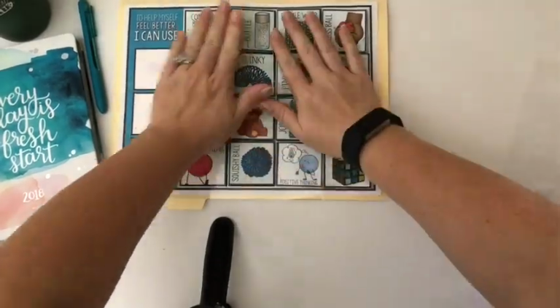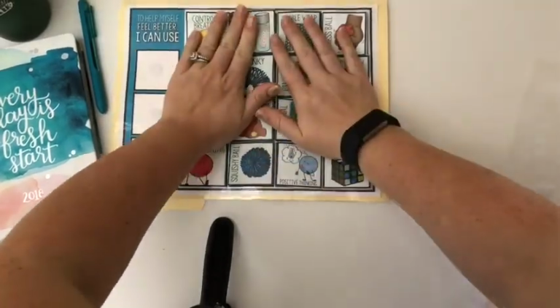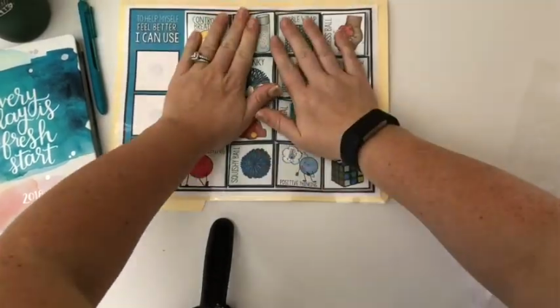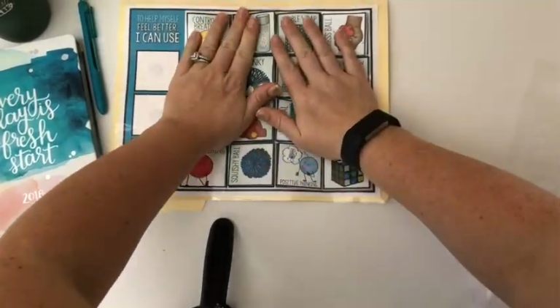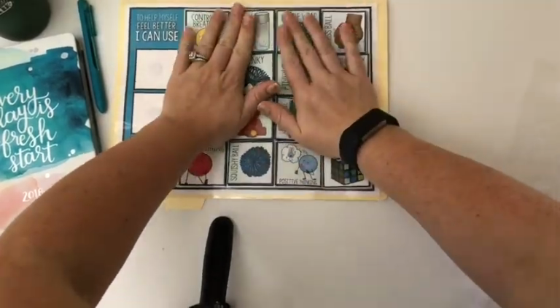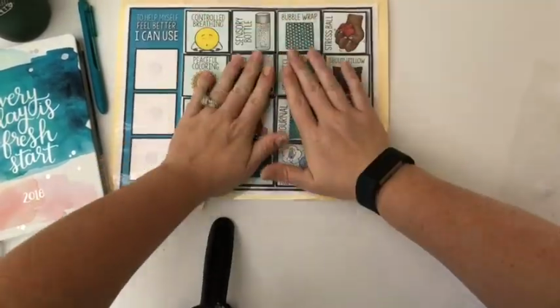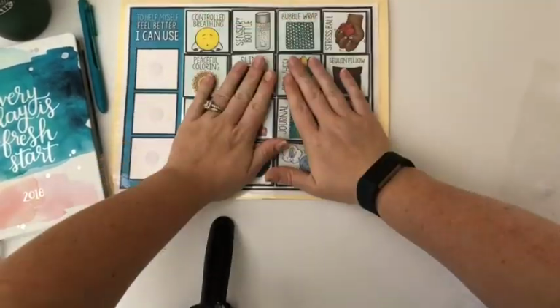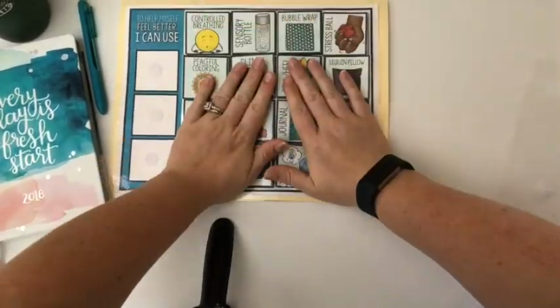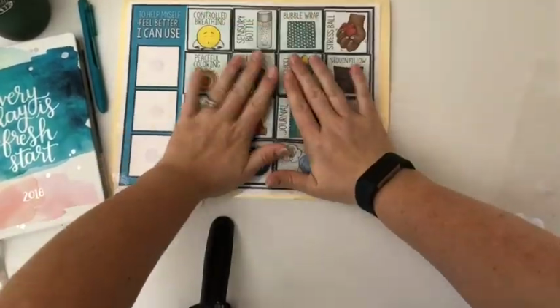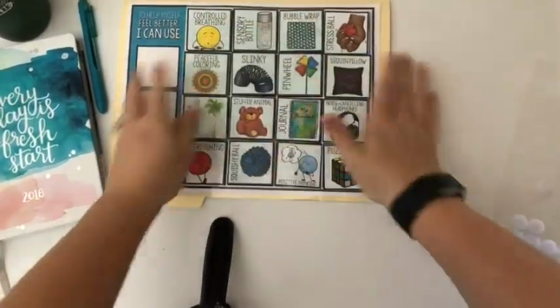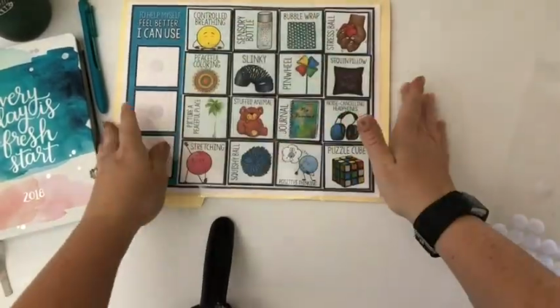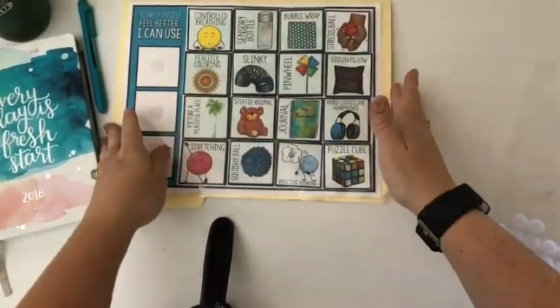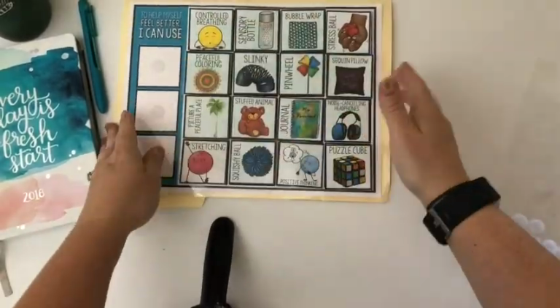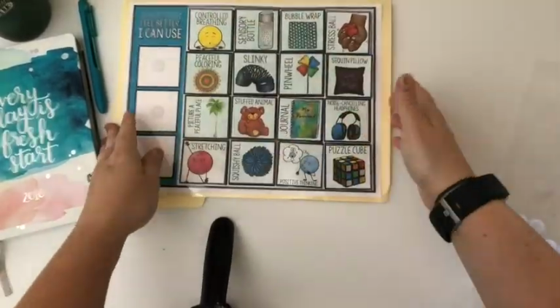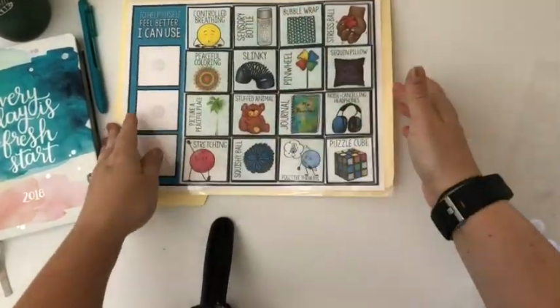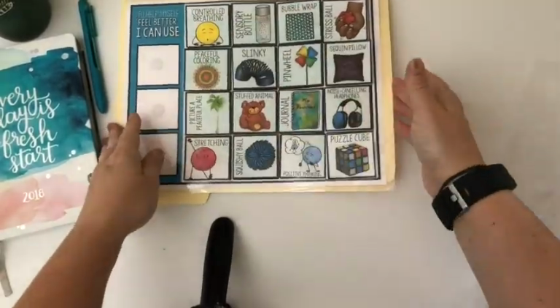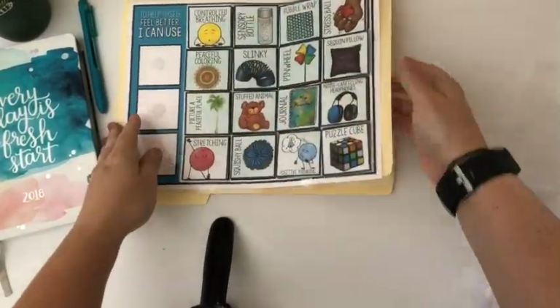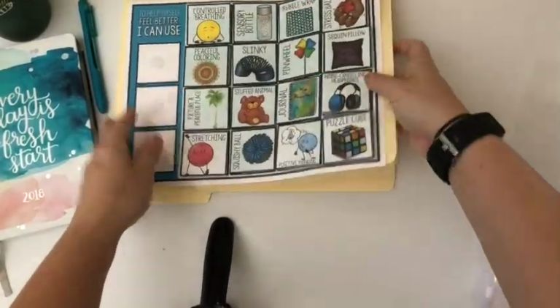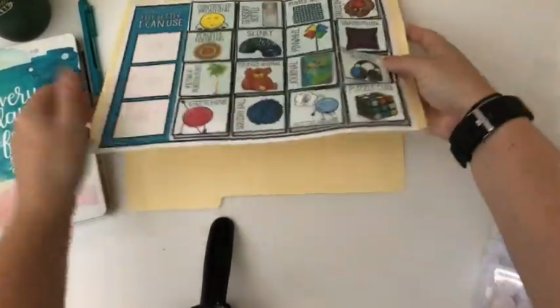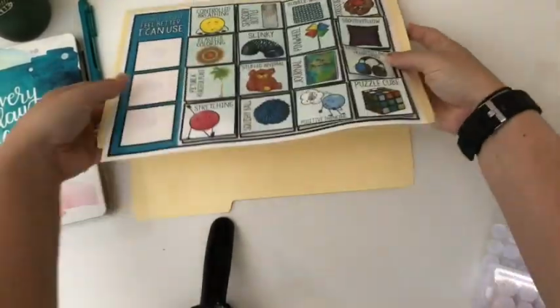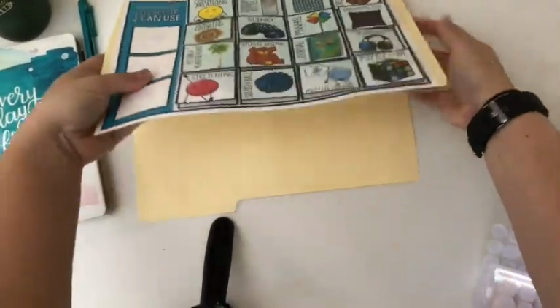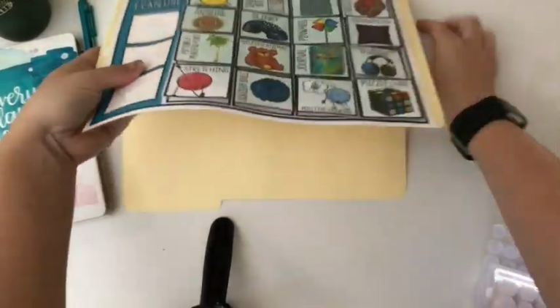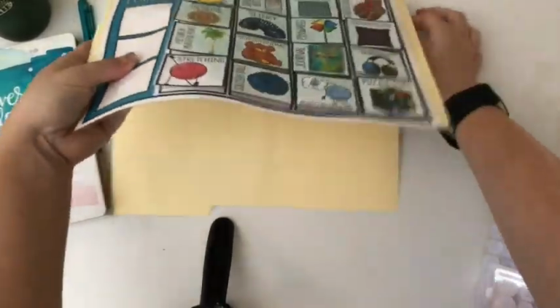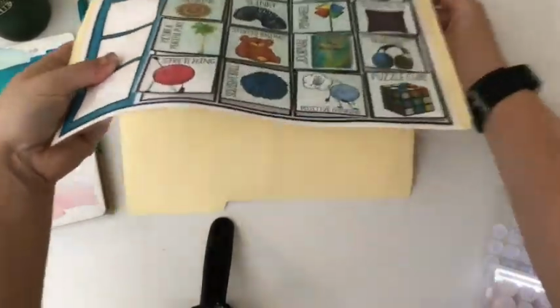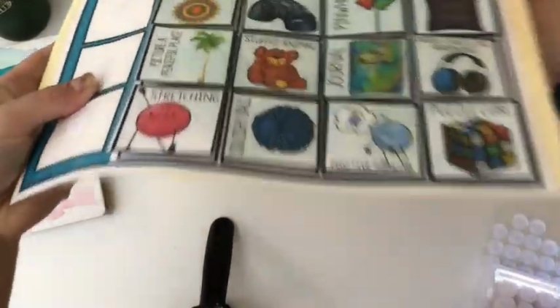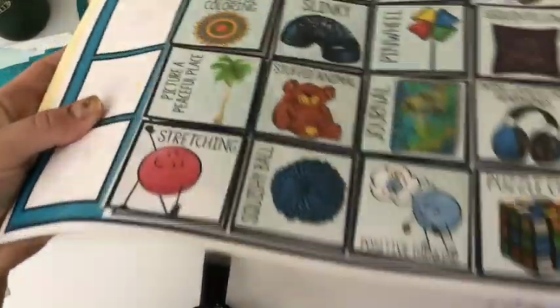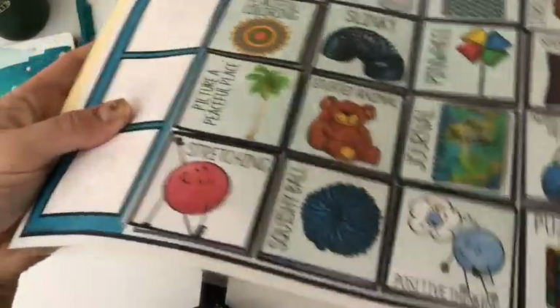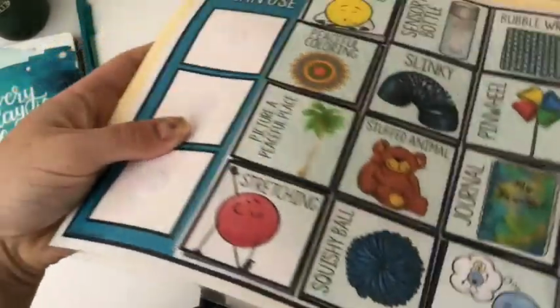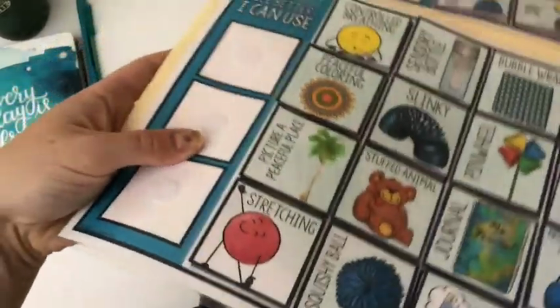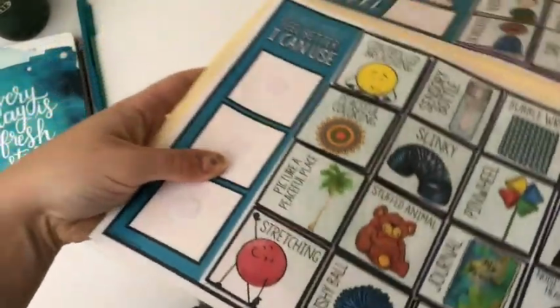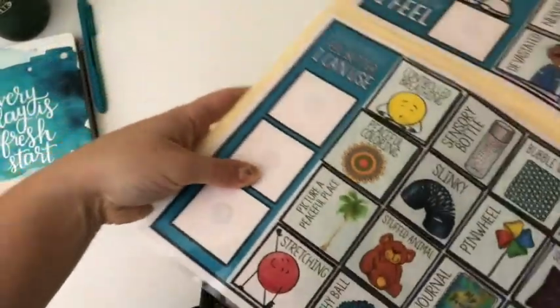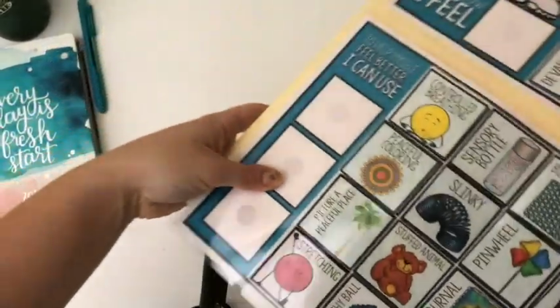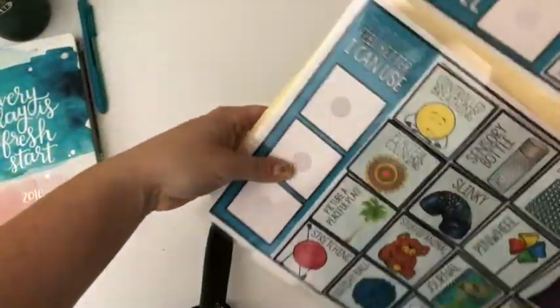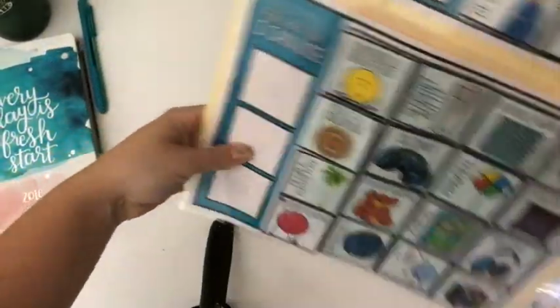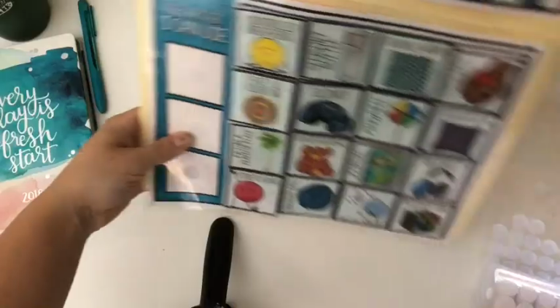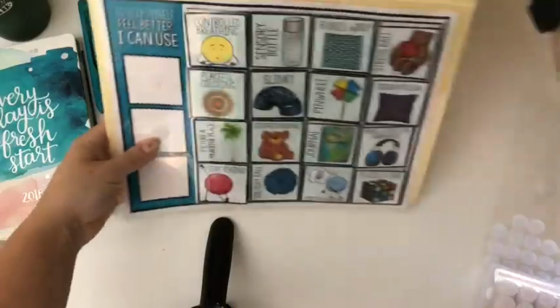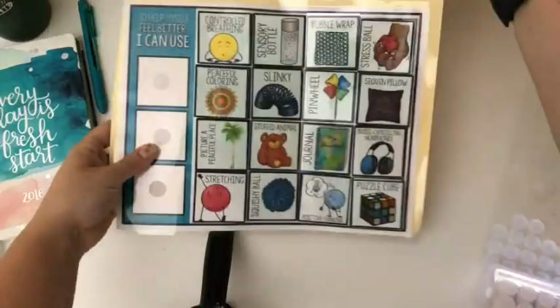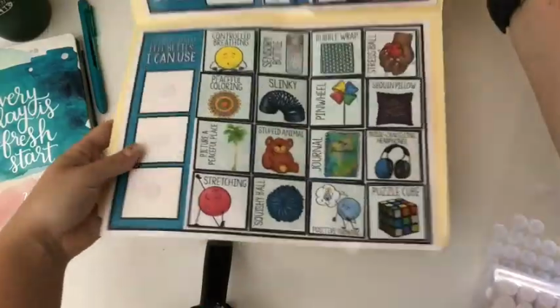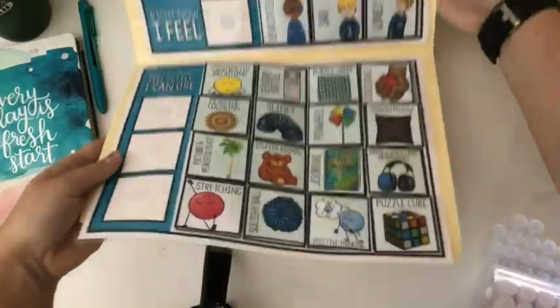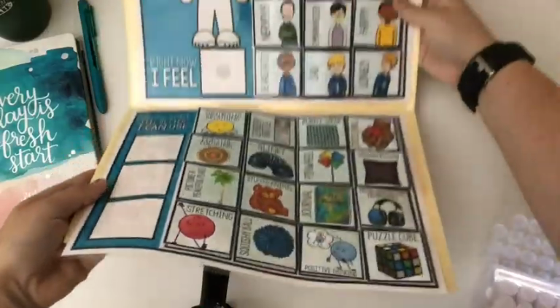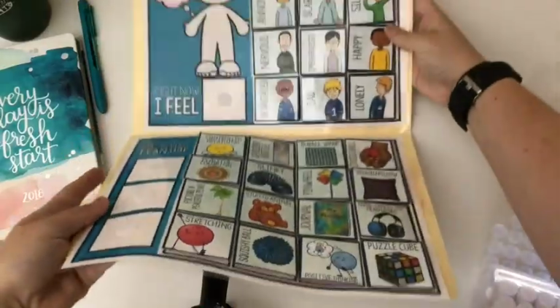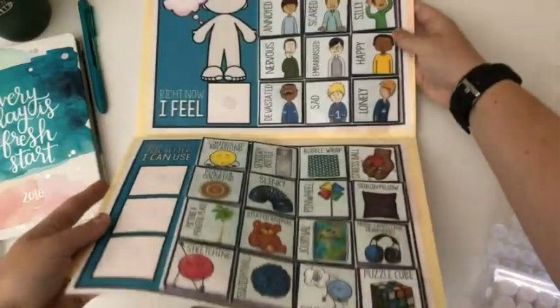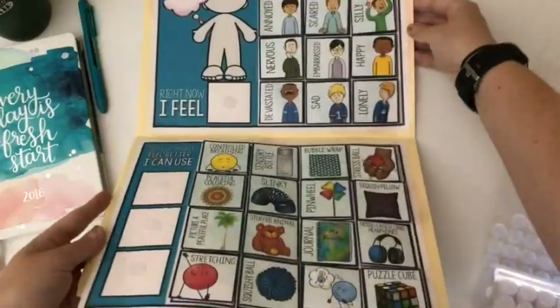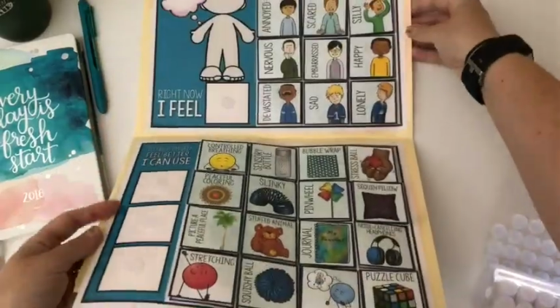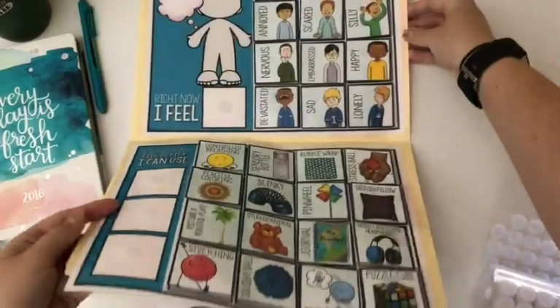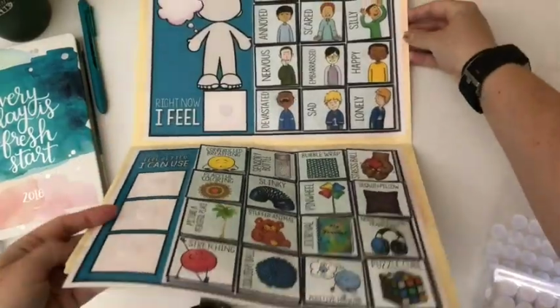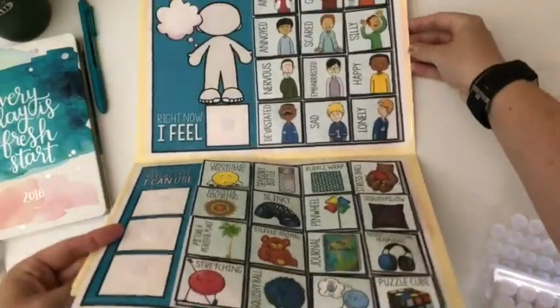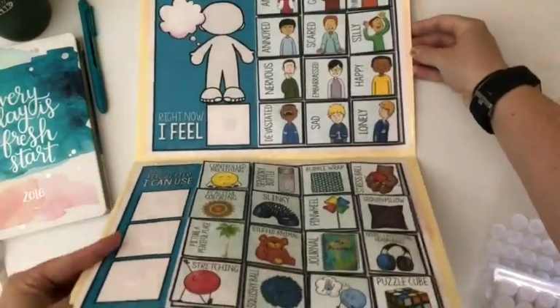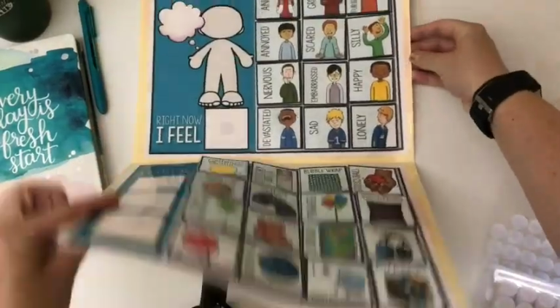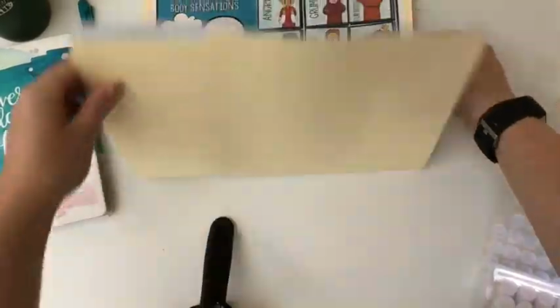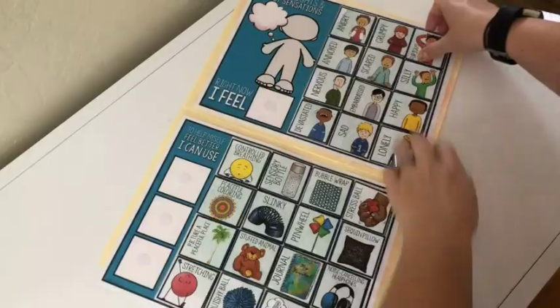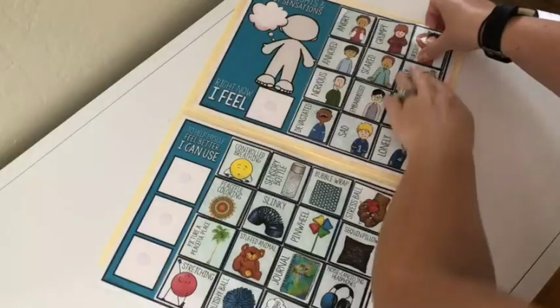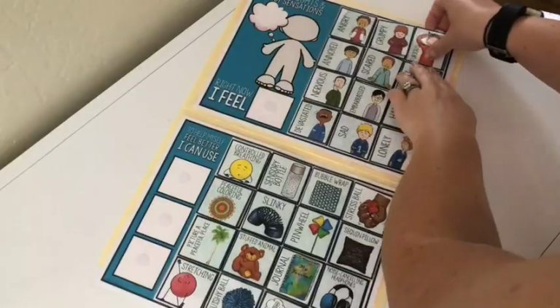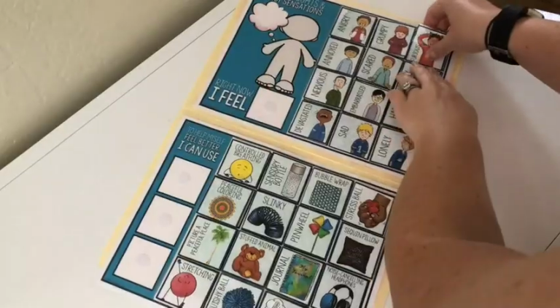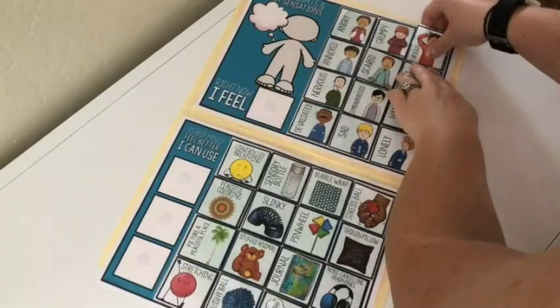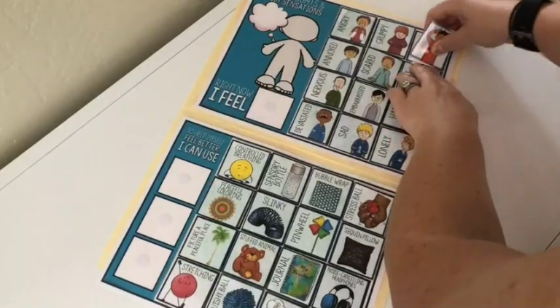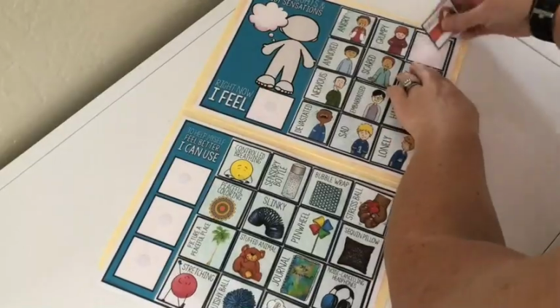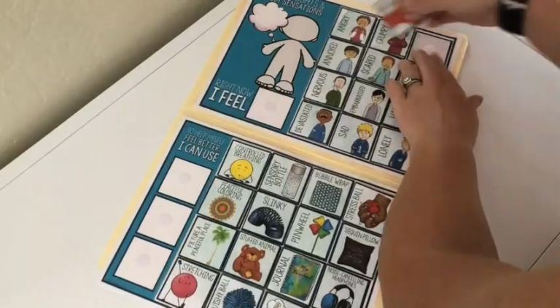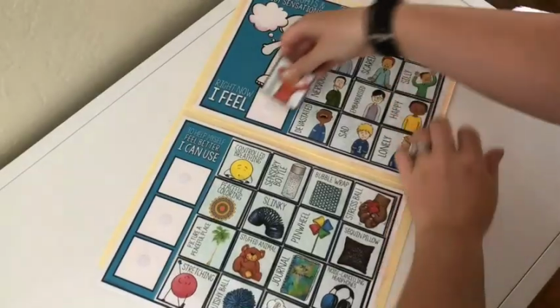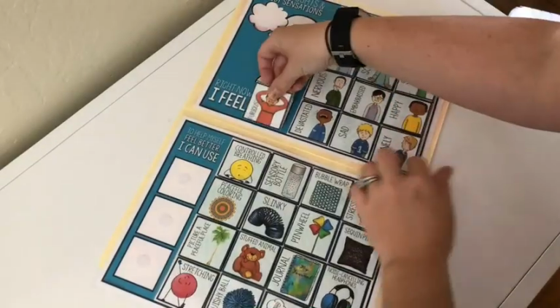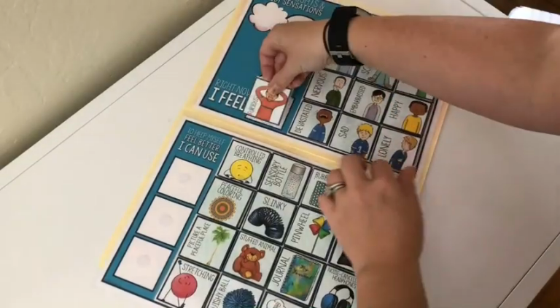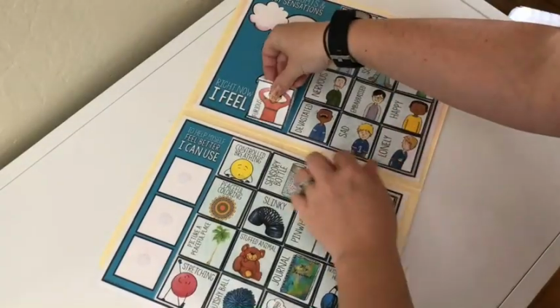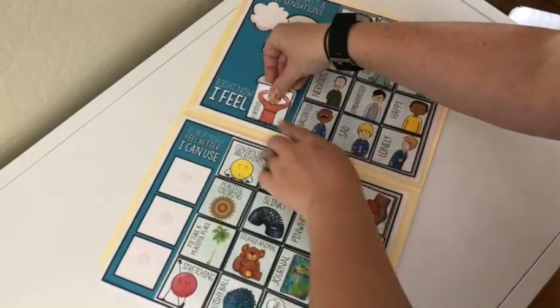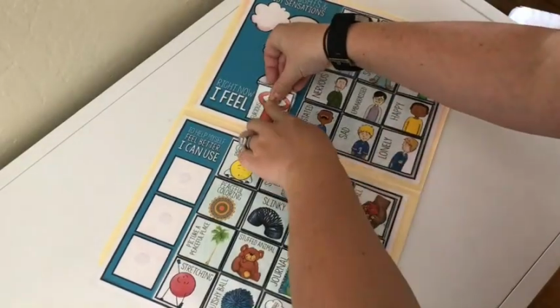Alright, once you get them all on there give them a good press. Make sure that they're nice and stuck, and then you can close your folder and it's set to go.